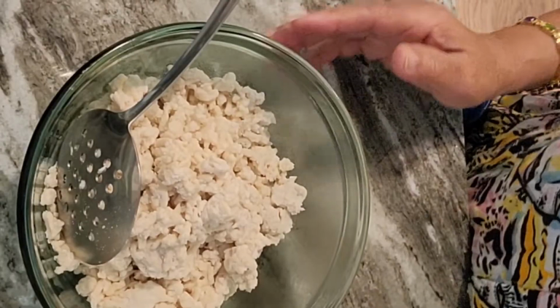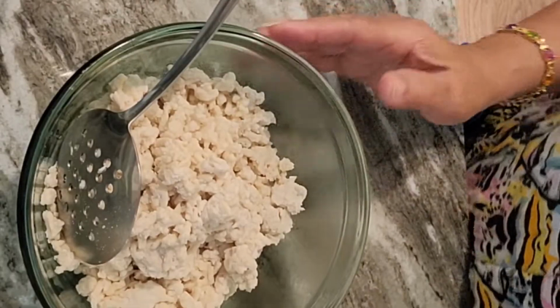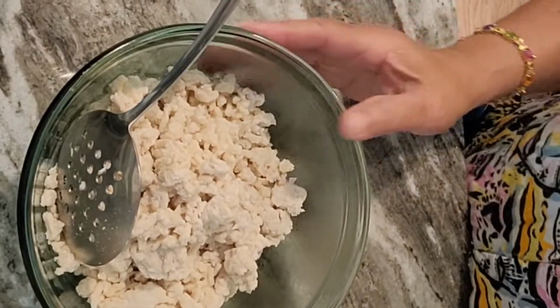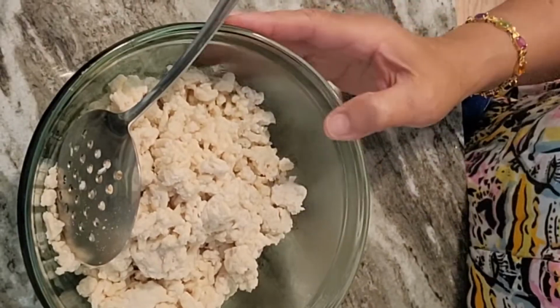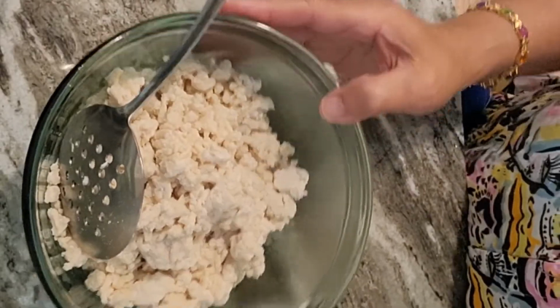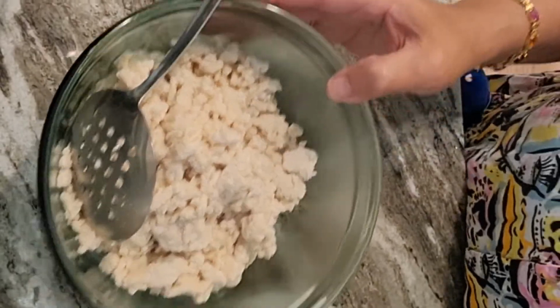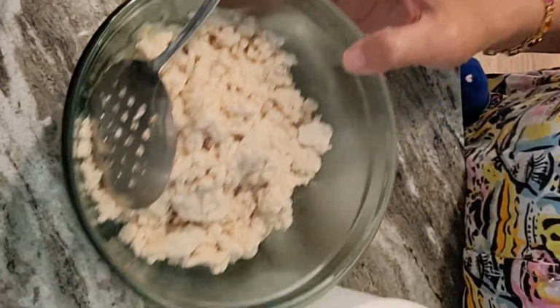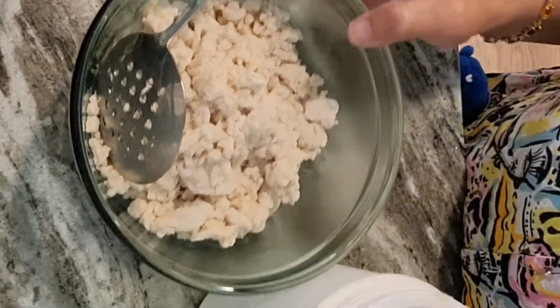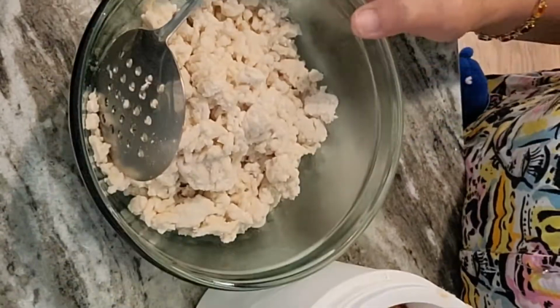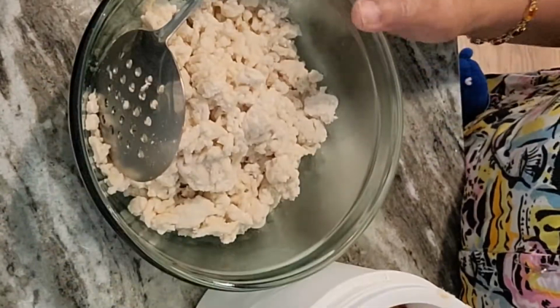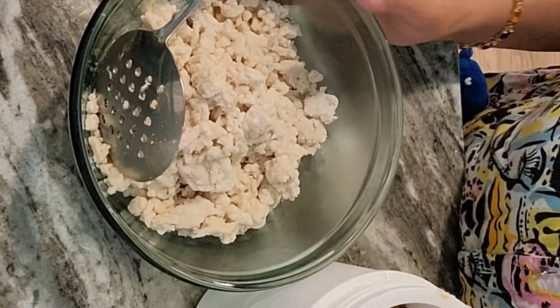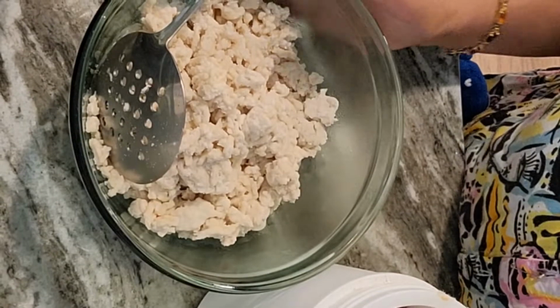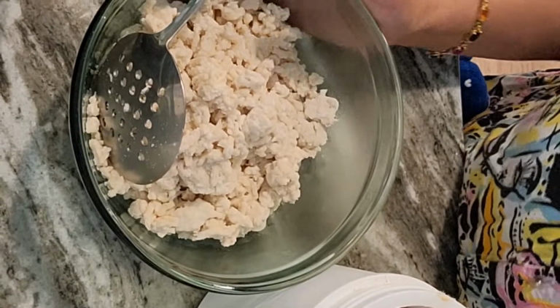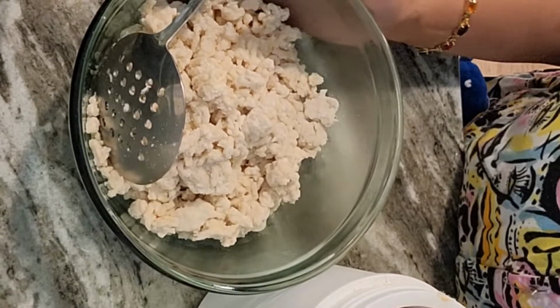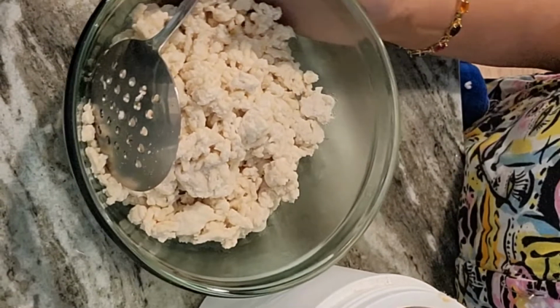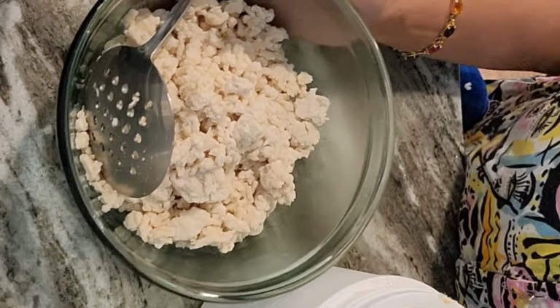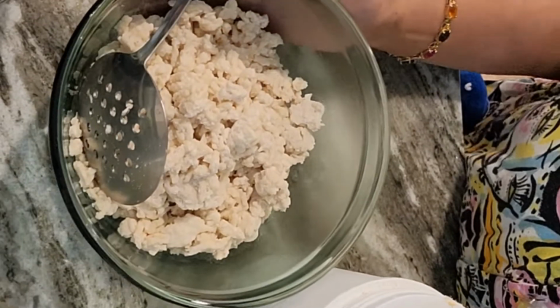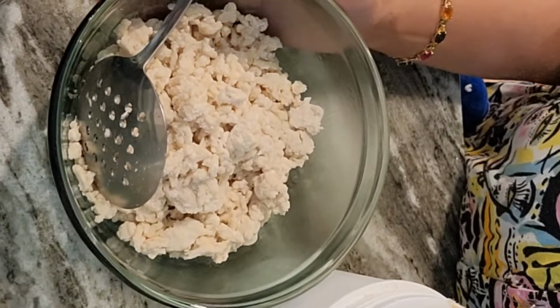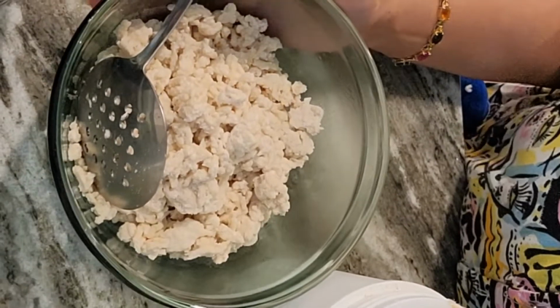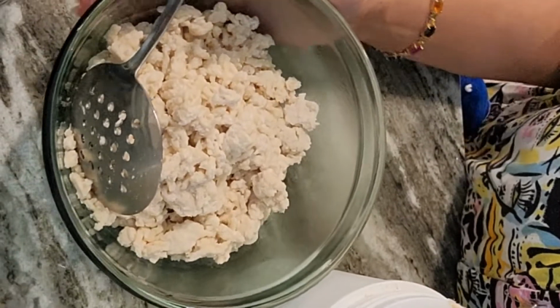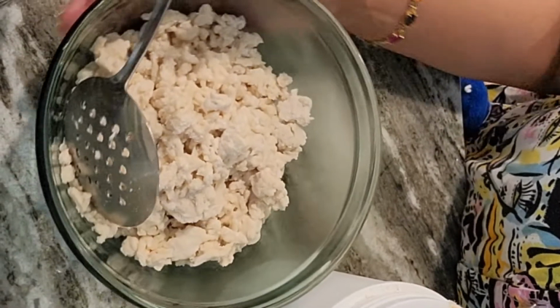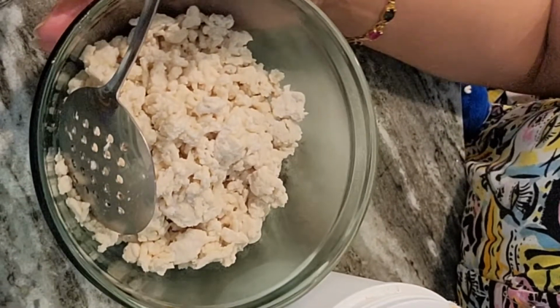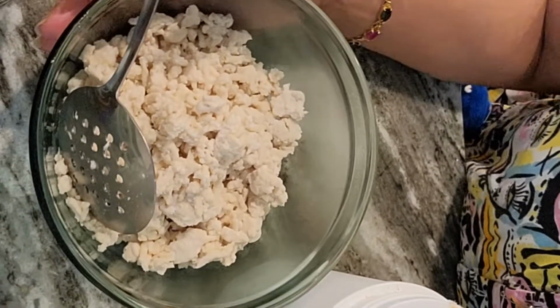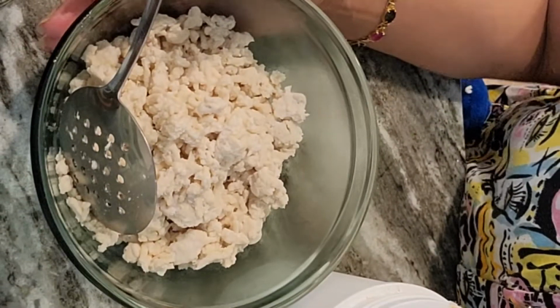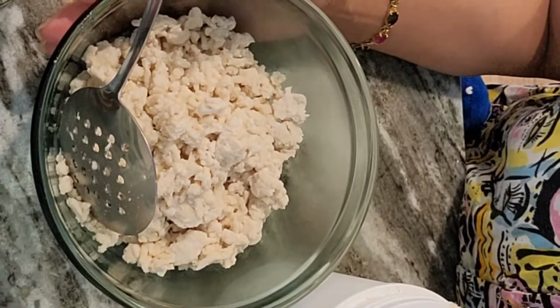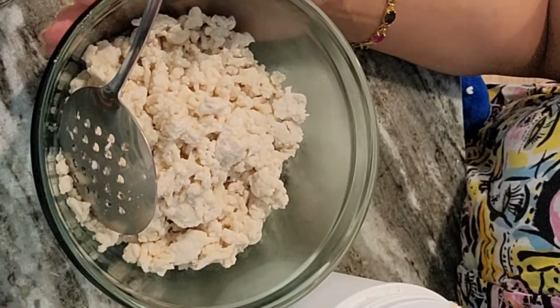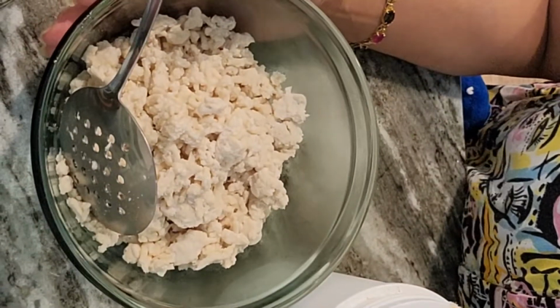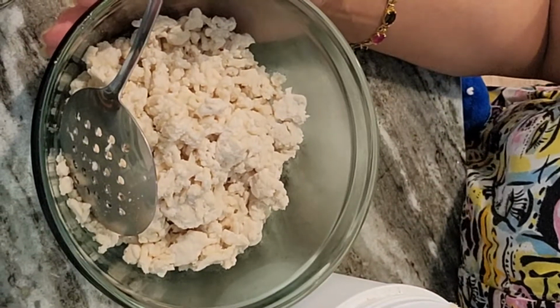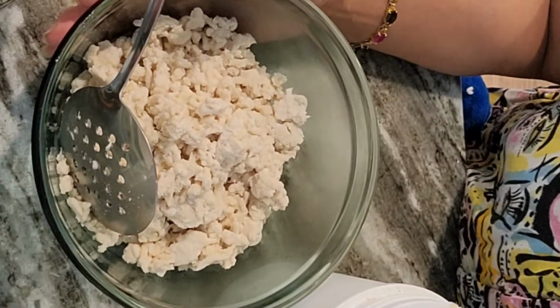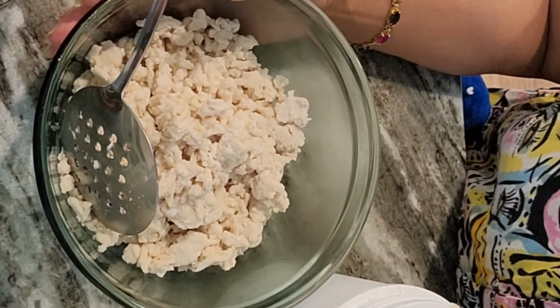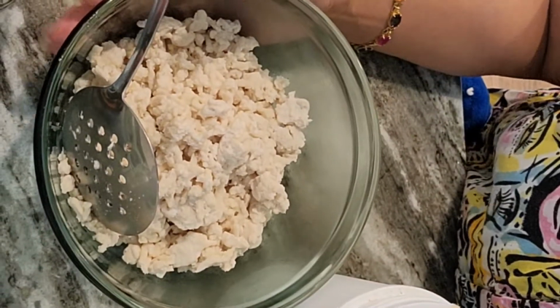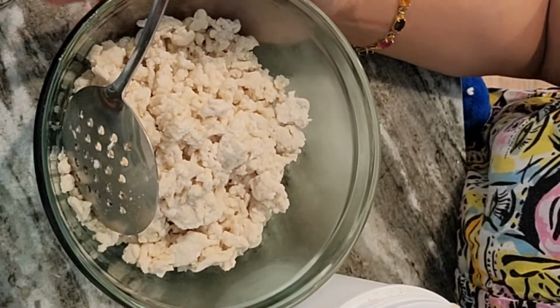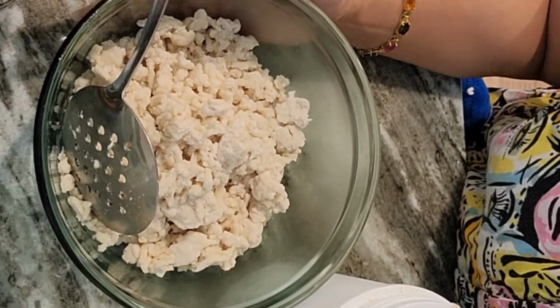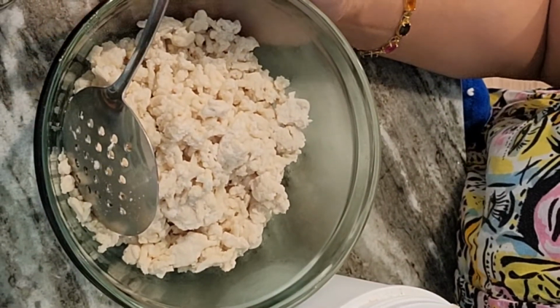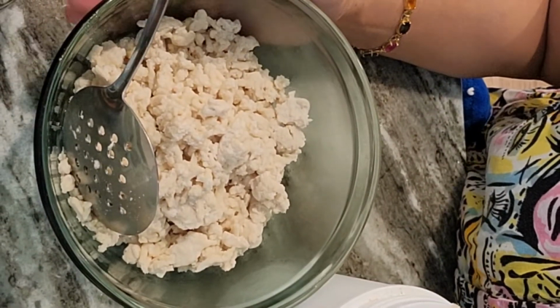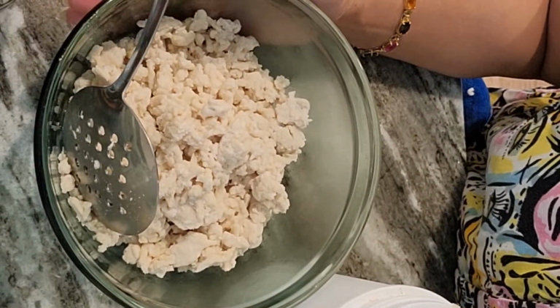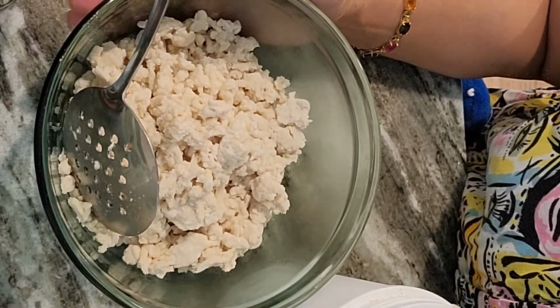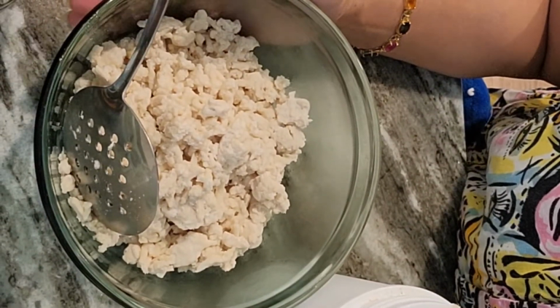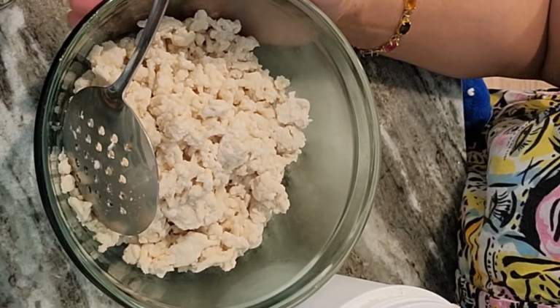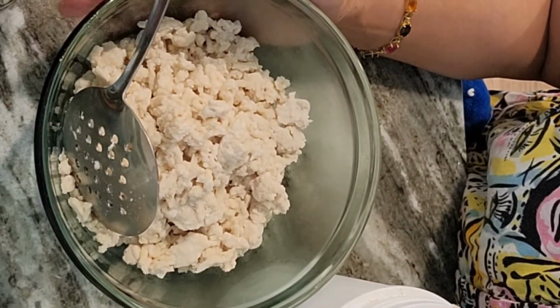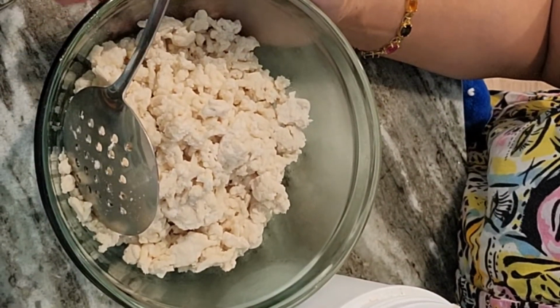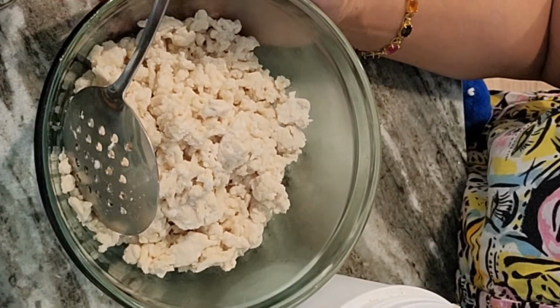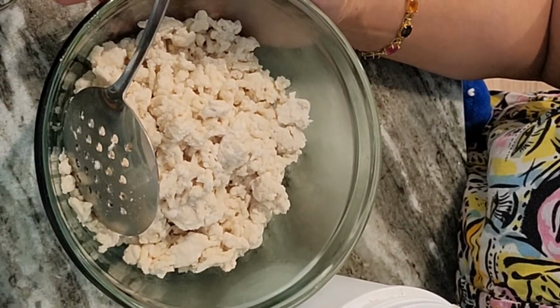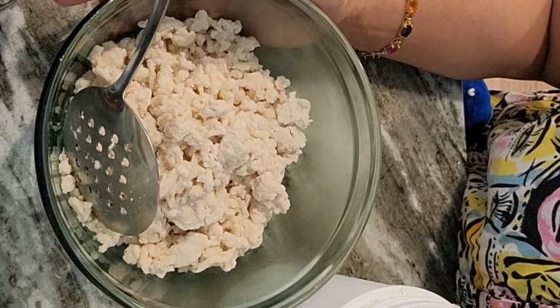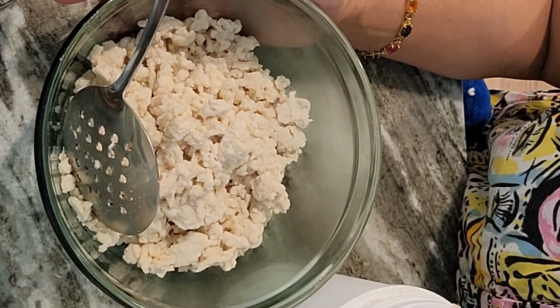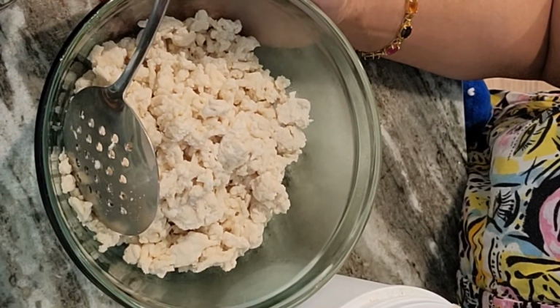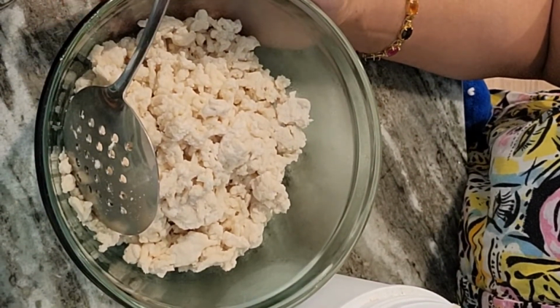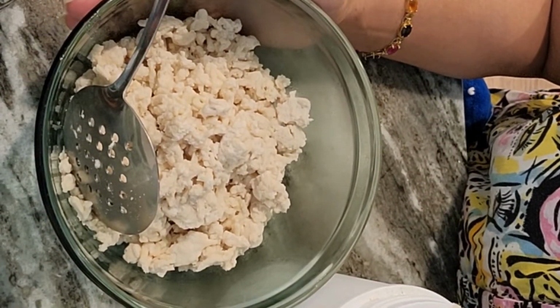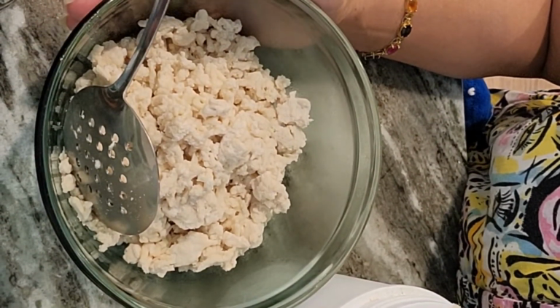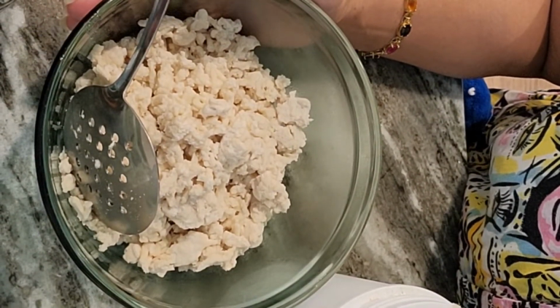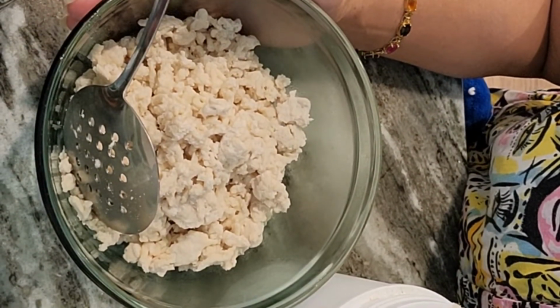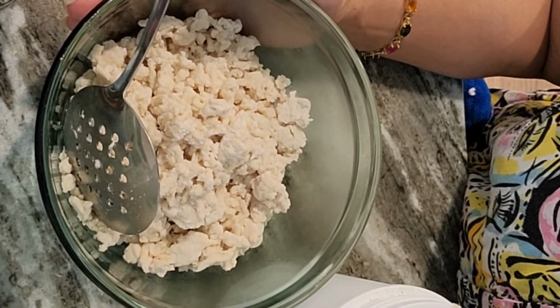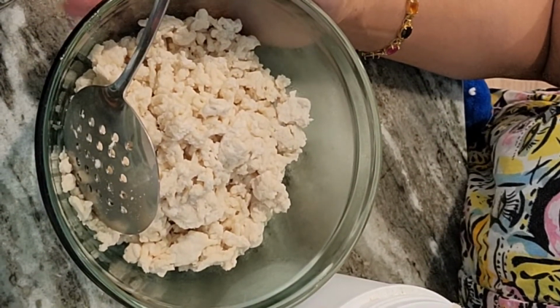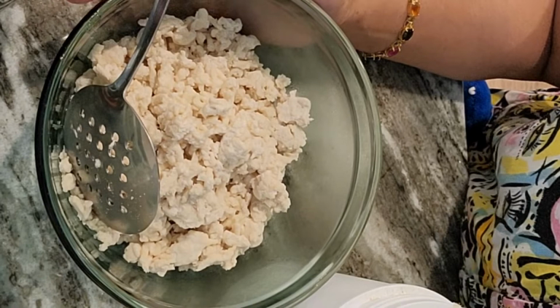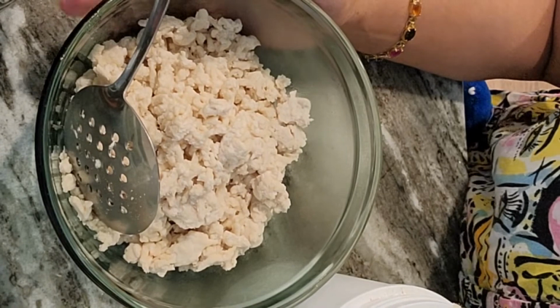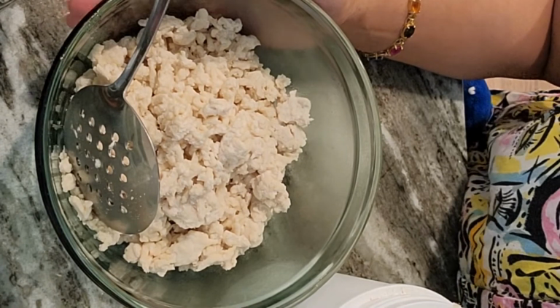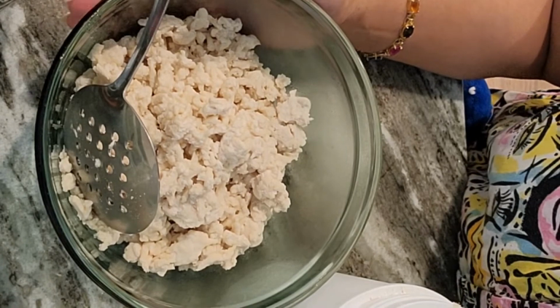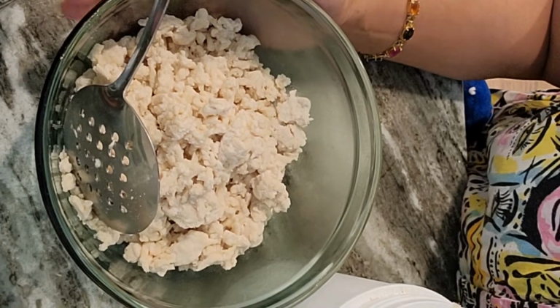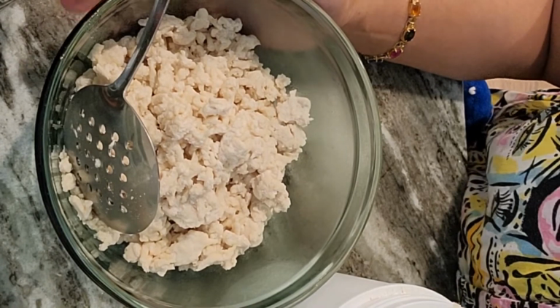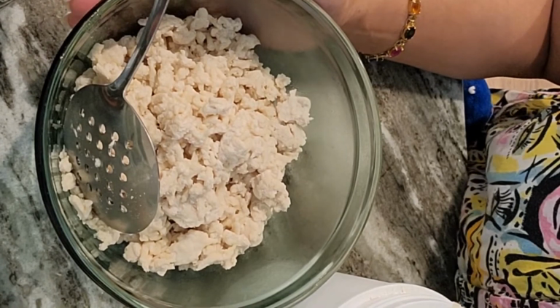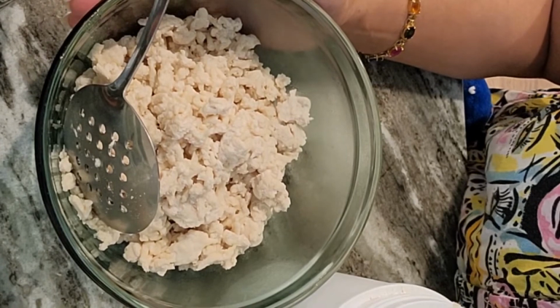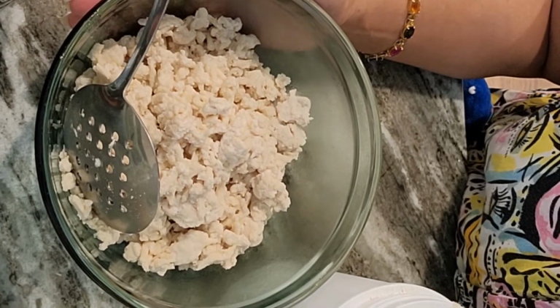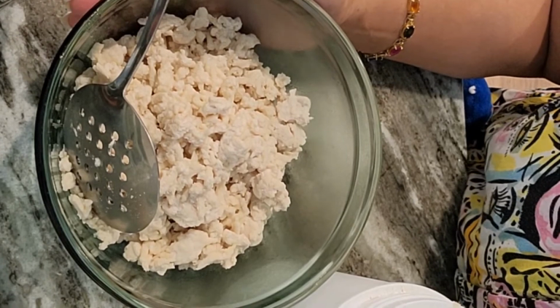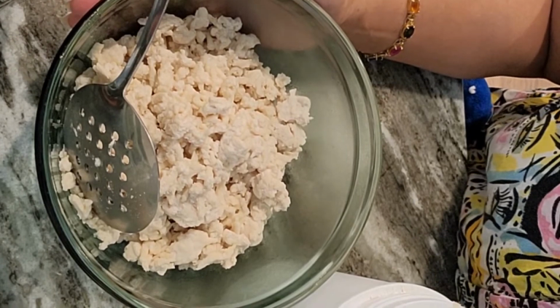Hi guys, welcome back to my channel. Today I'm going to make a very easy, simple dinner. It's called chicken lap.